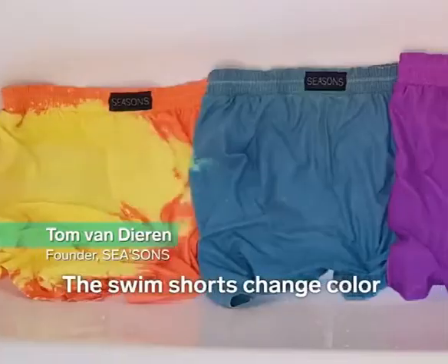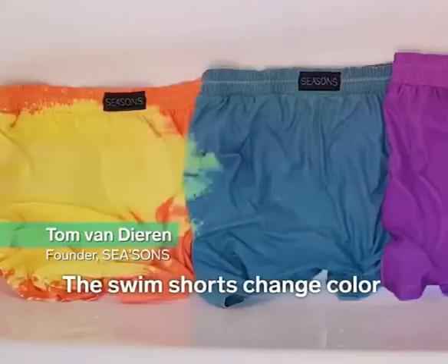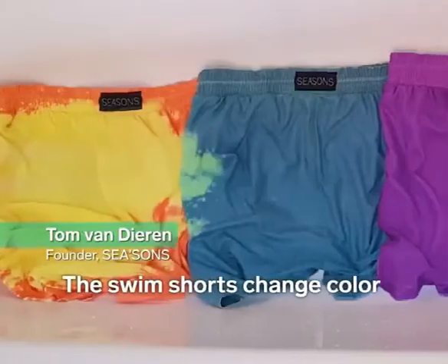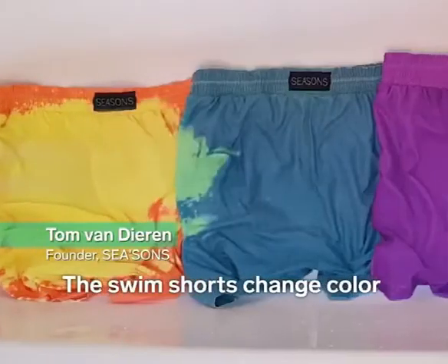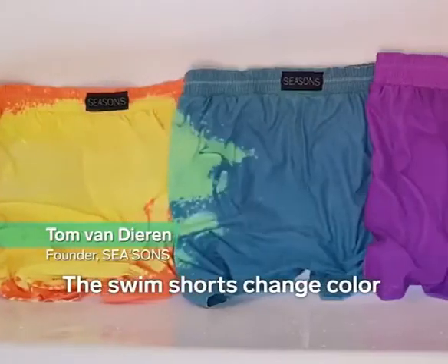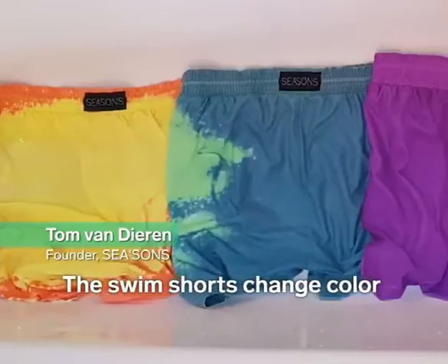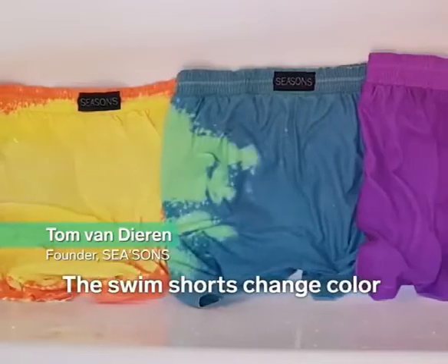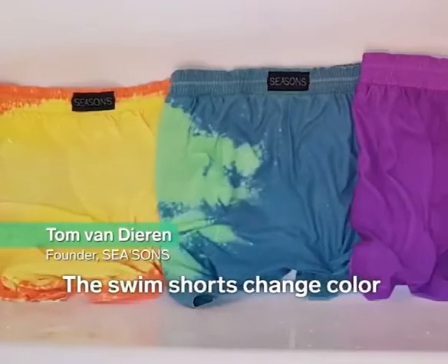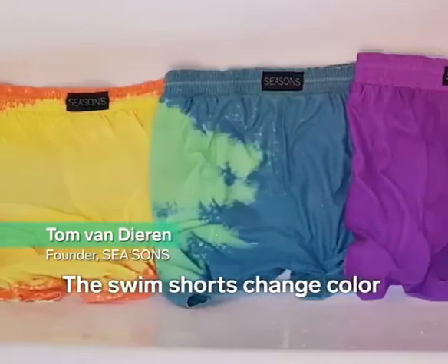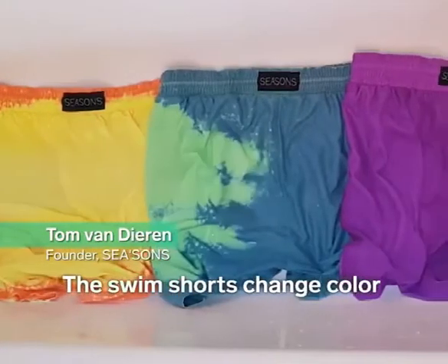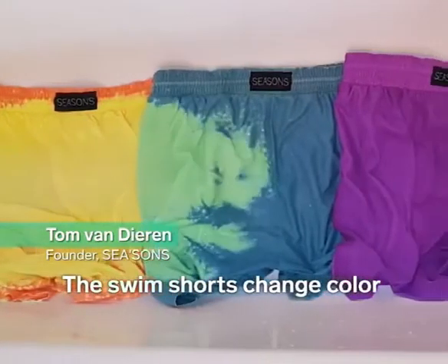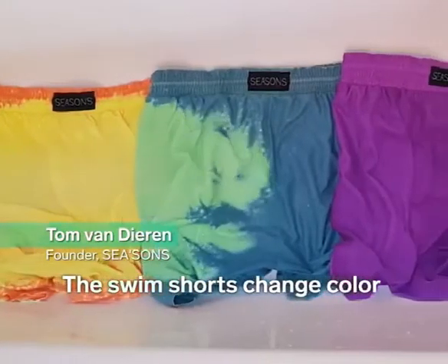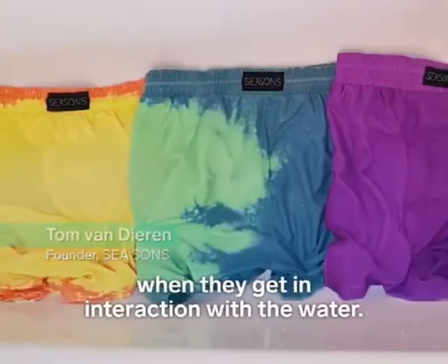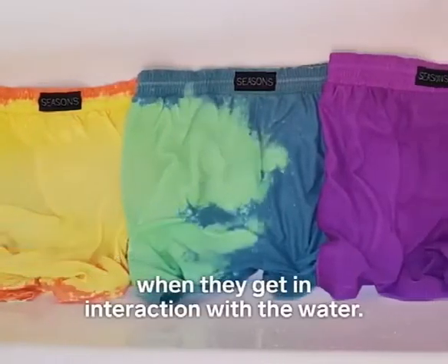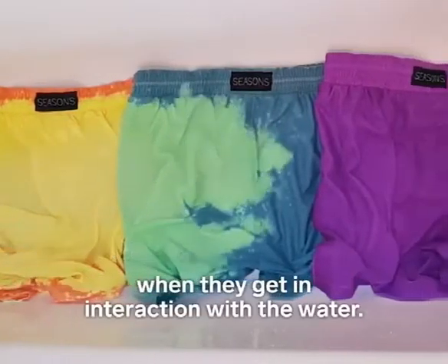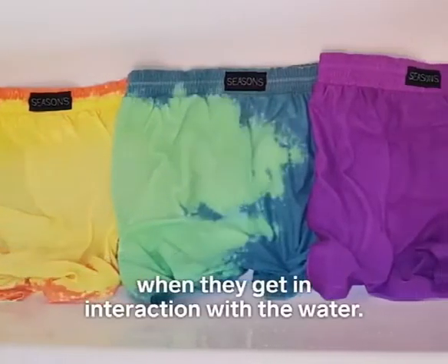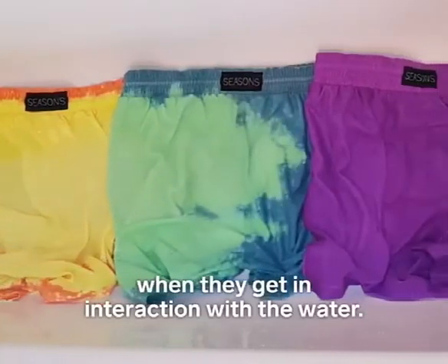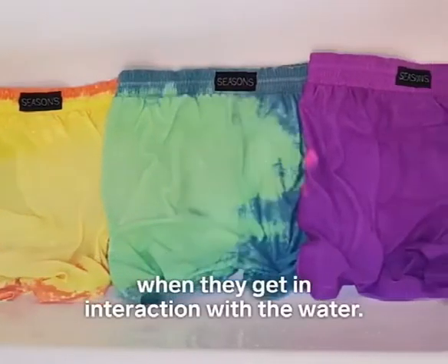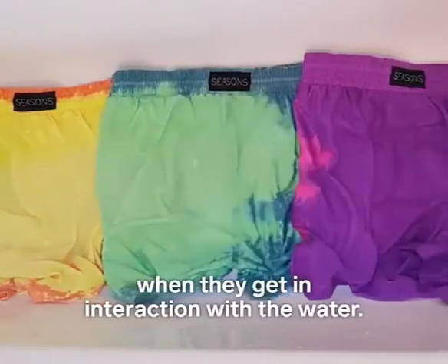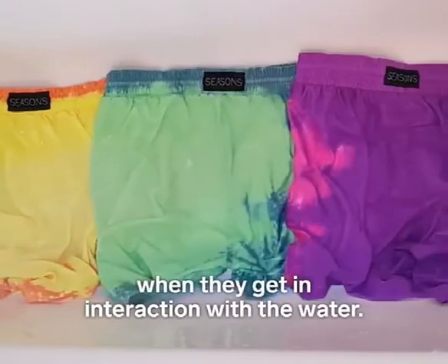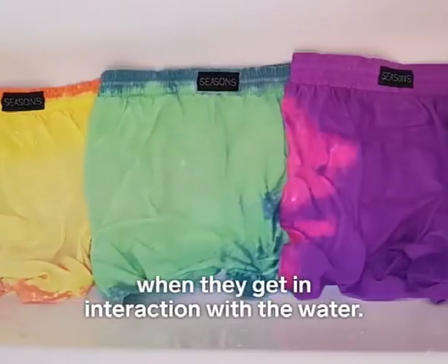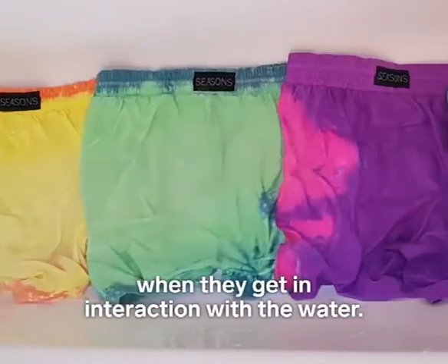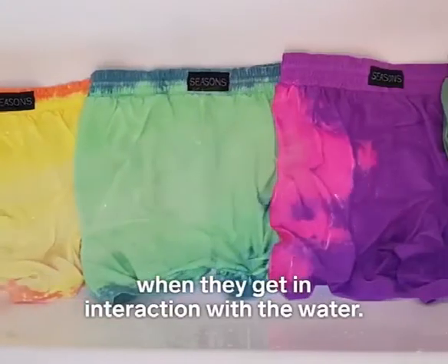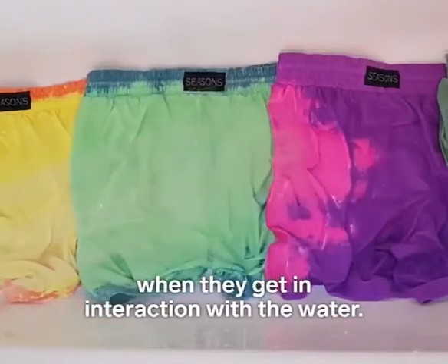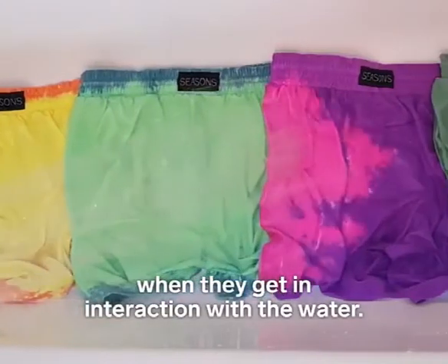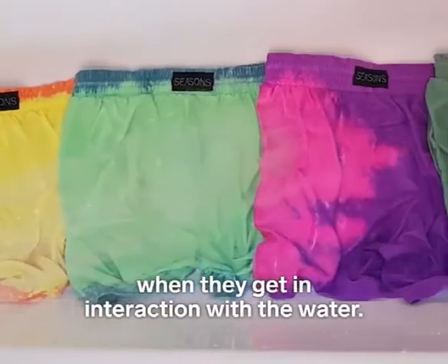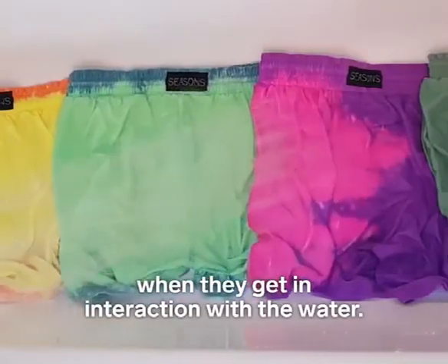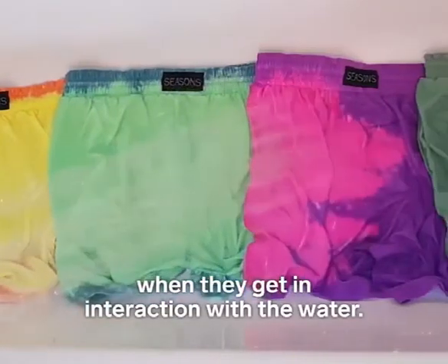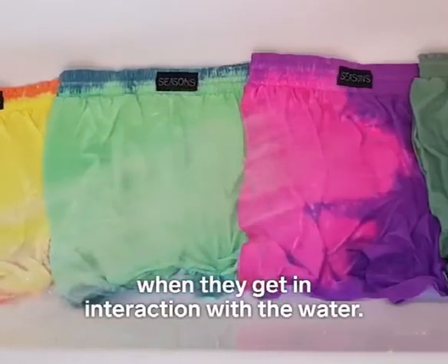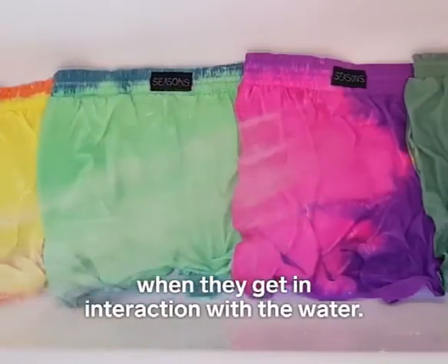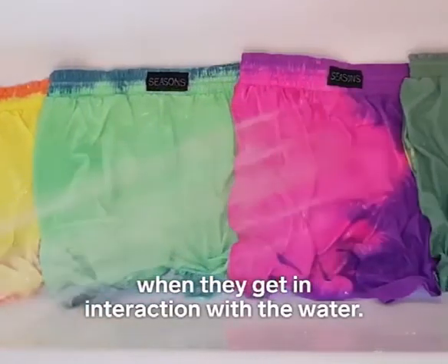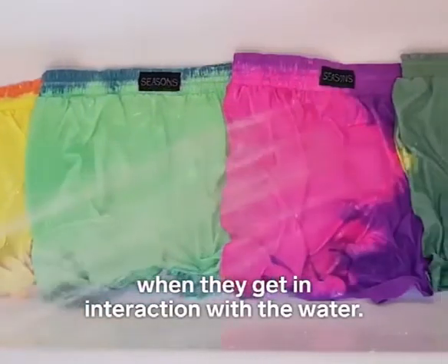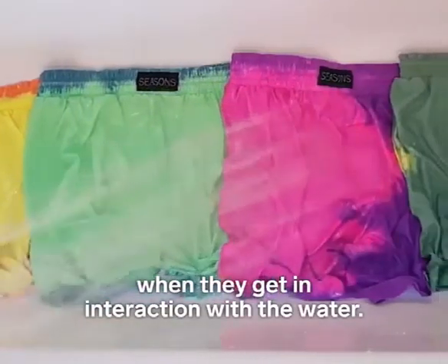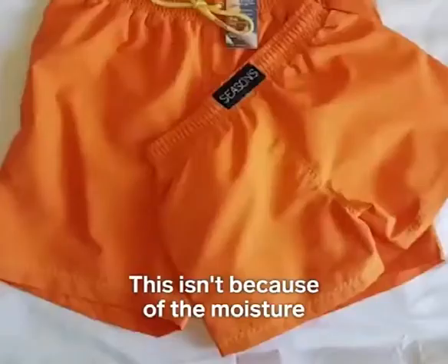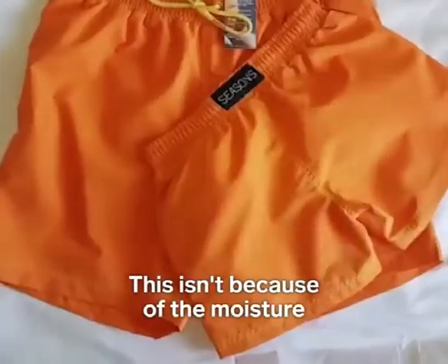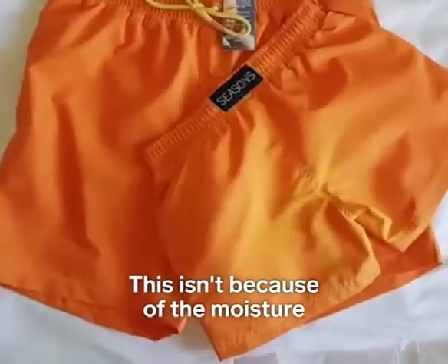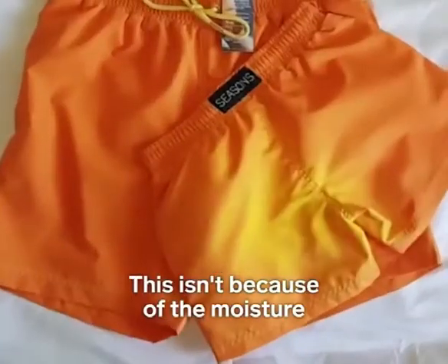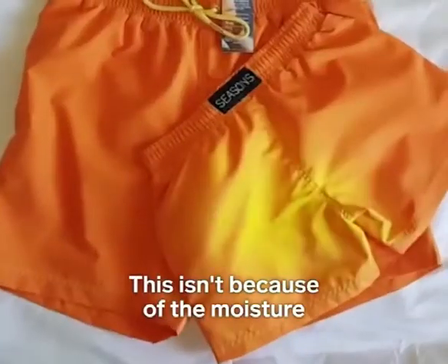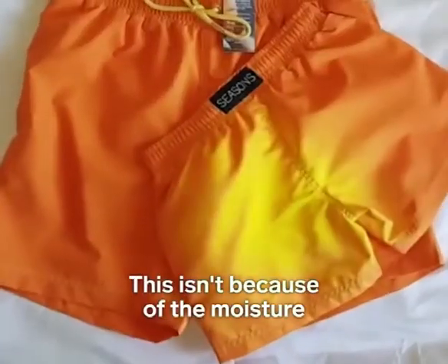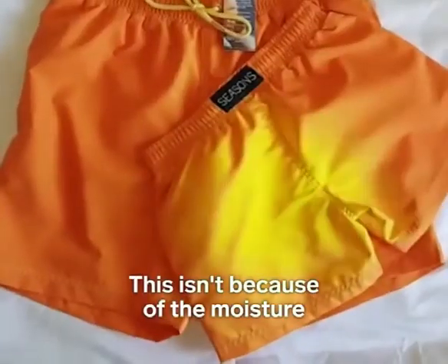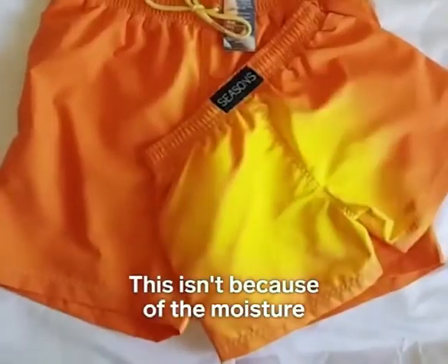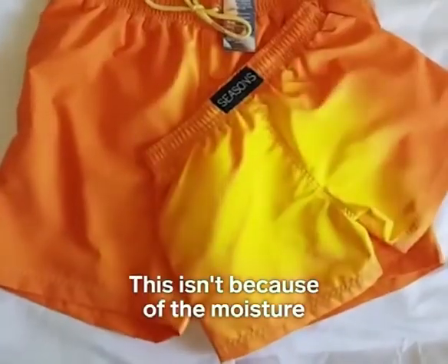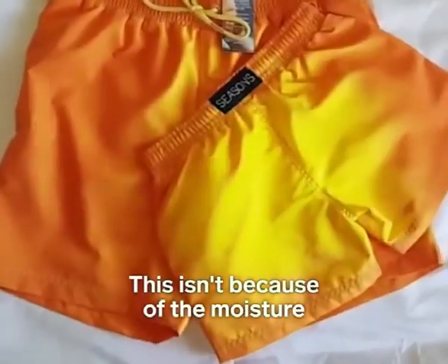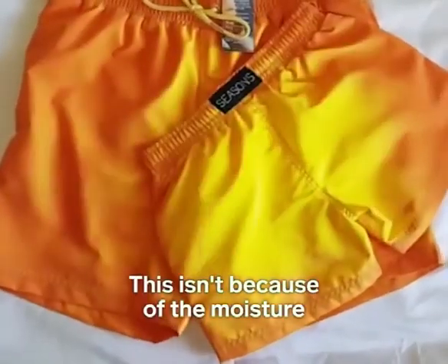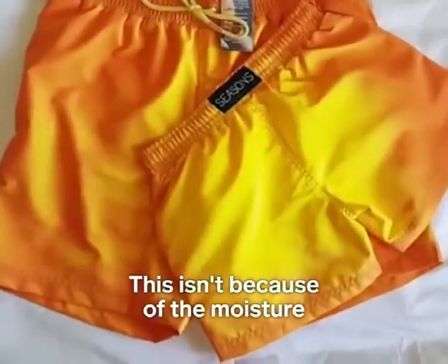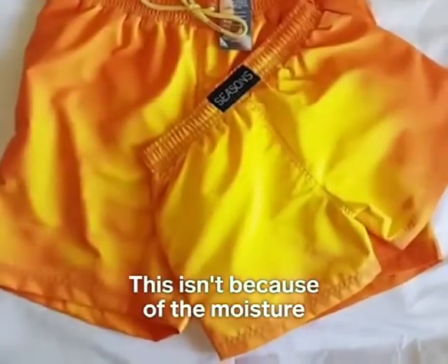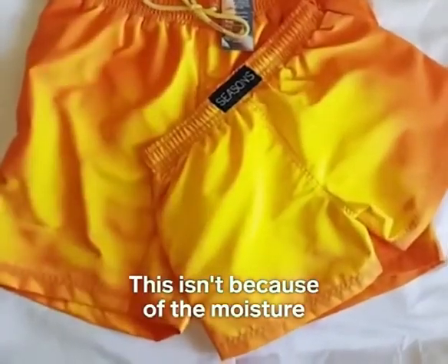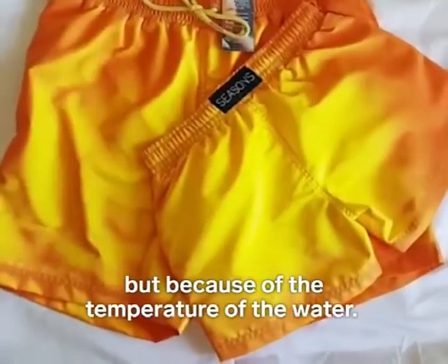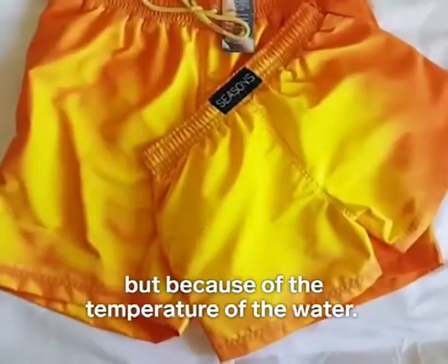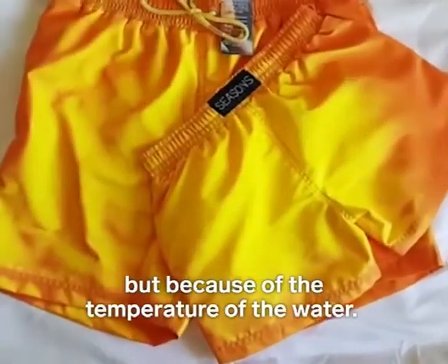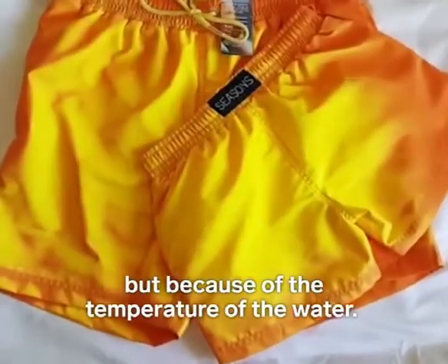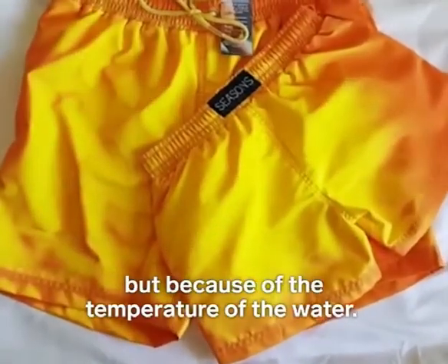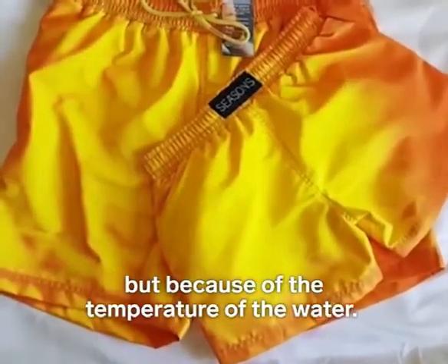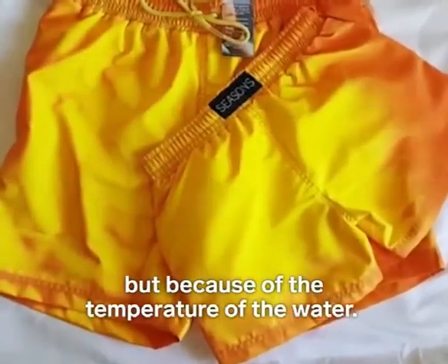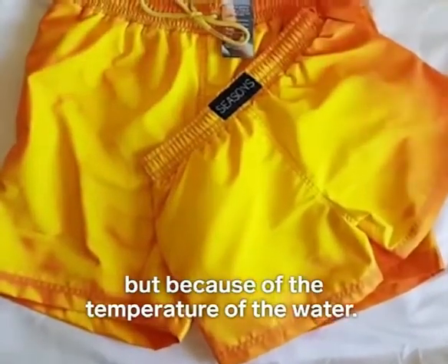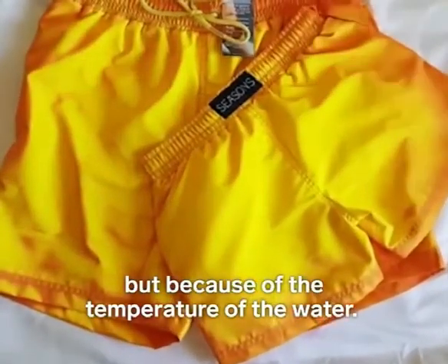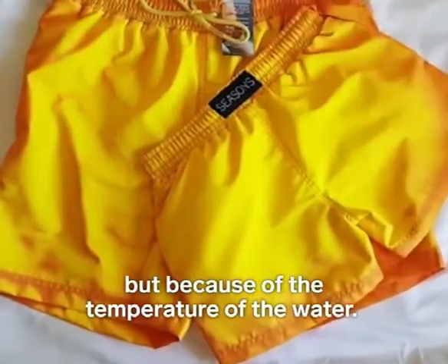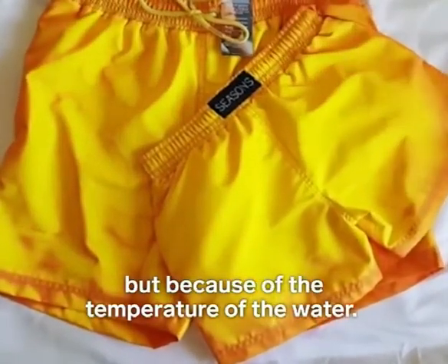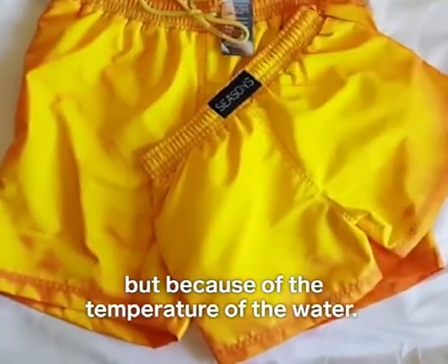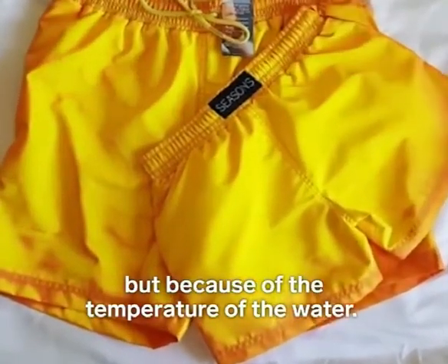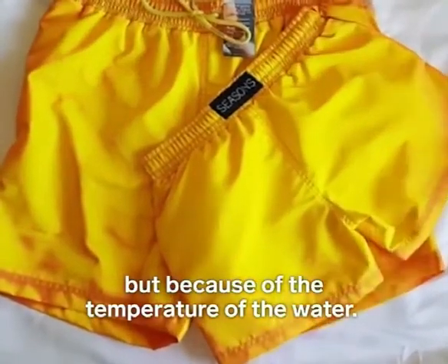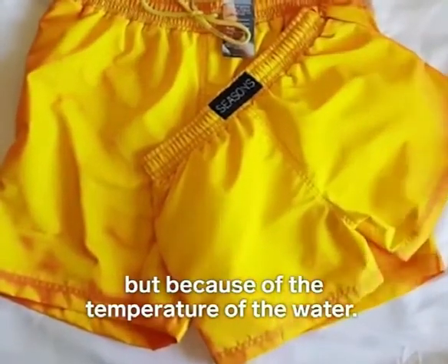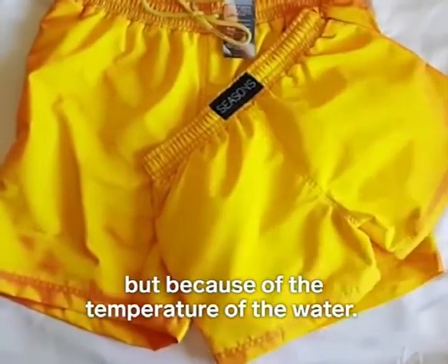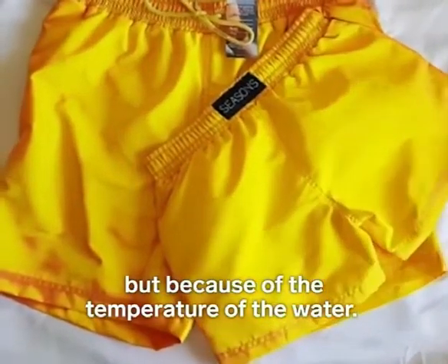The swim shorts change color when they interact with water. This isn't because of the moisture, but because of the temperature of the water.